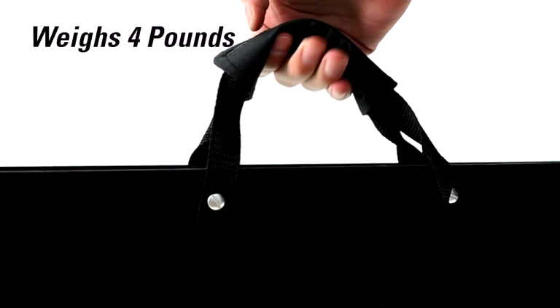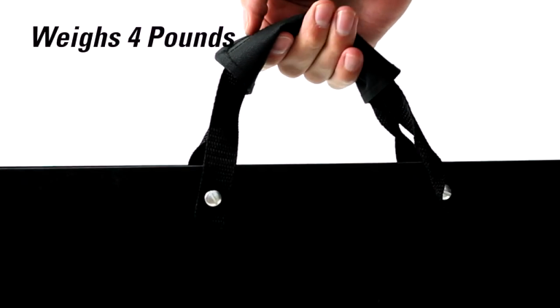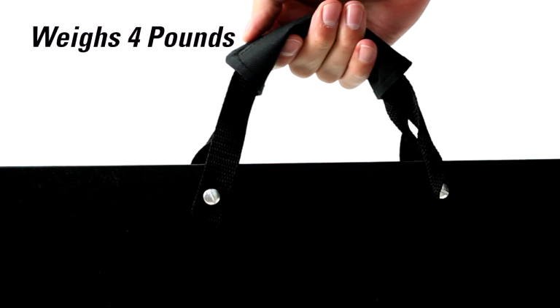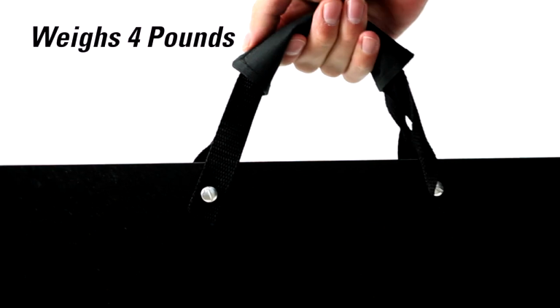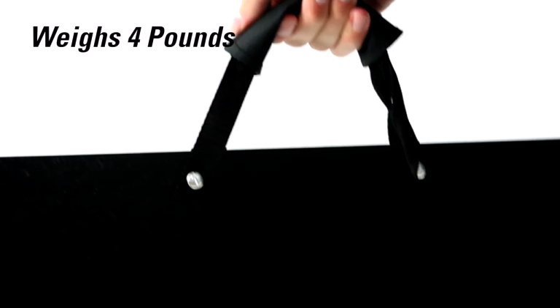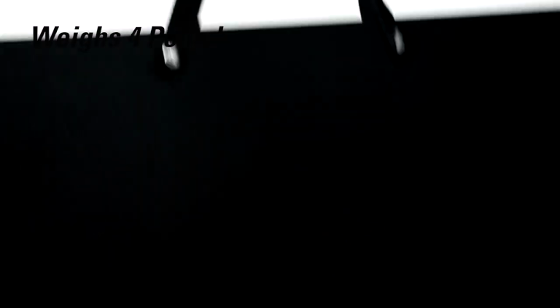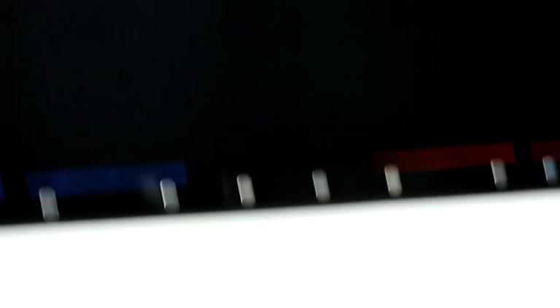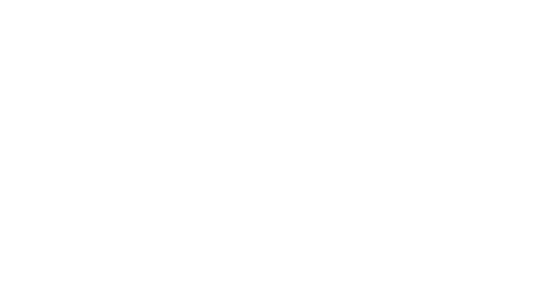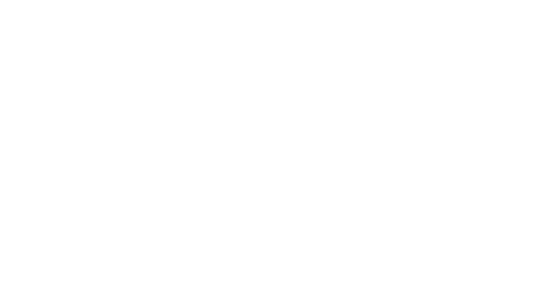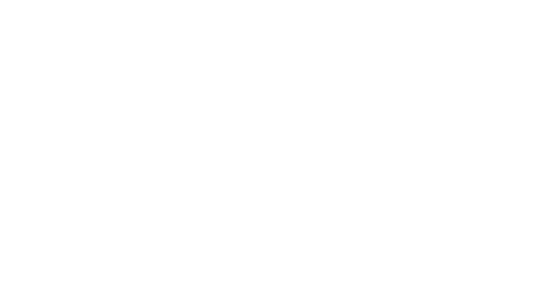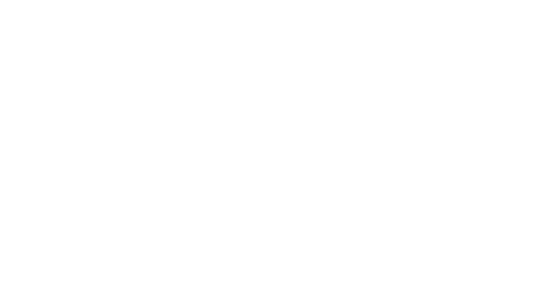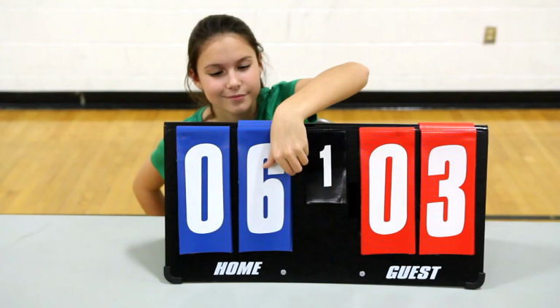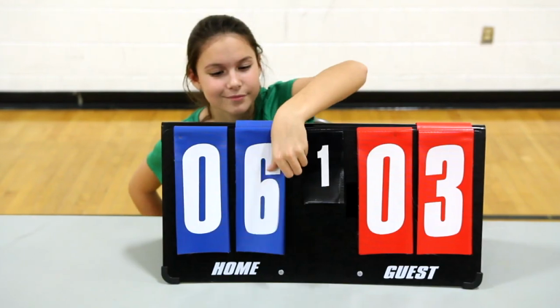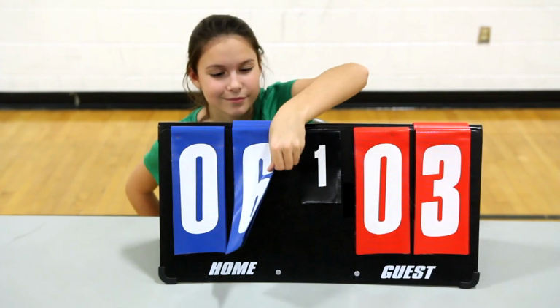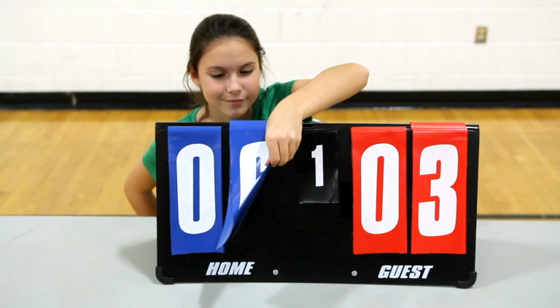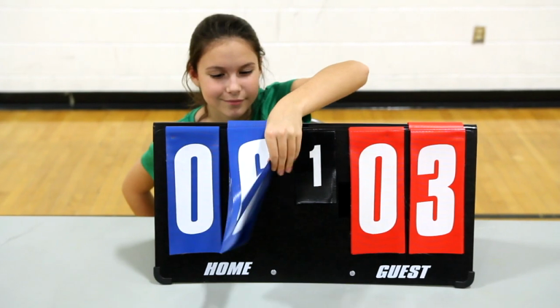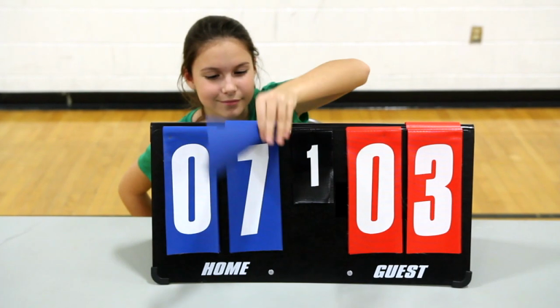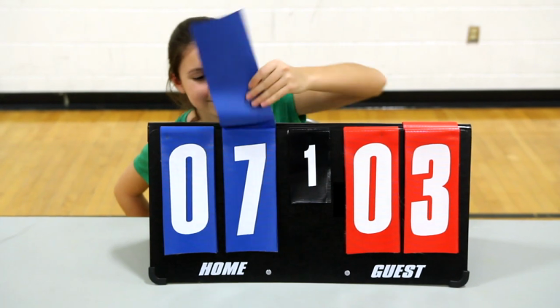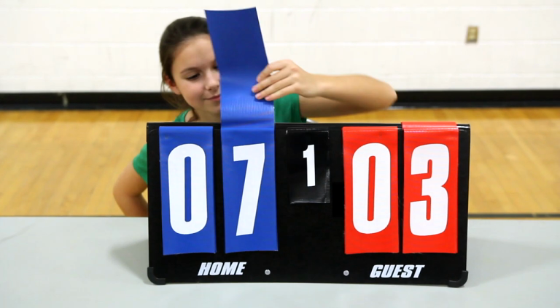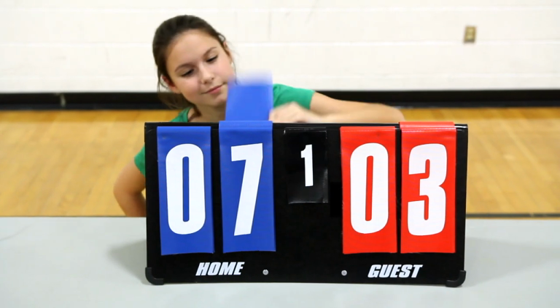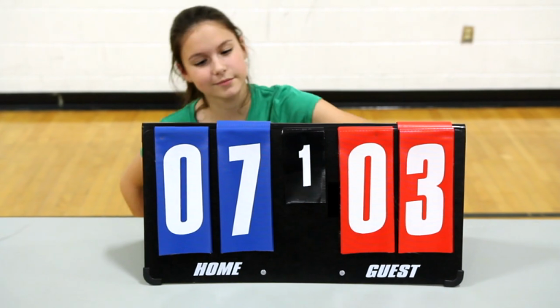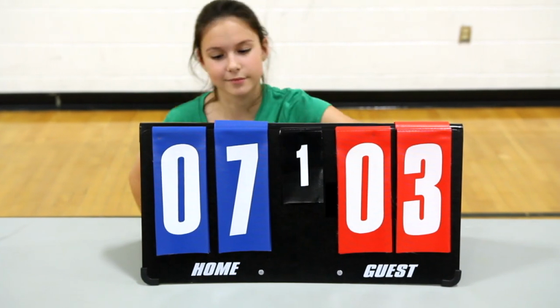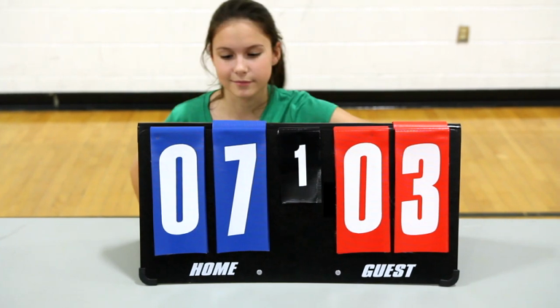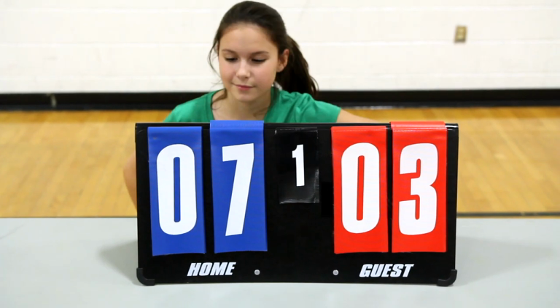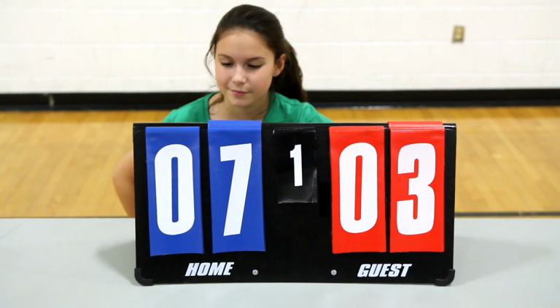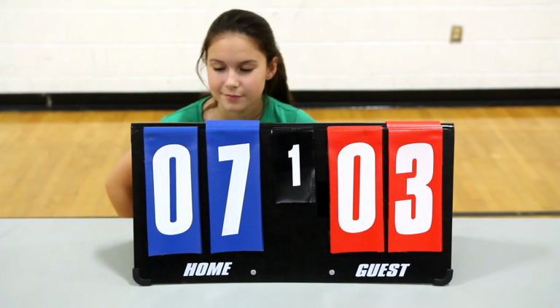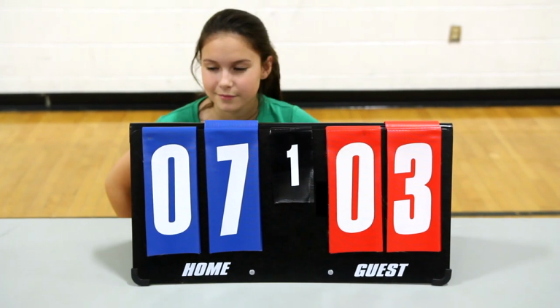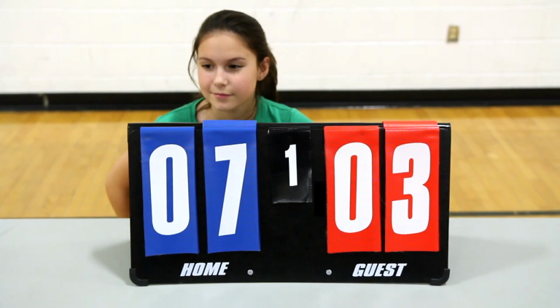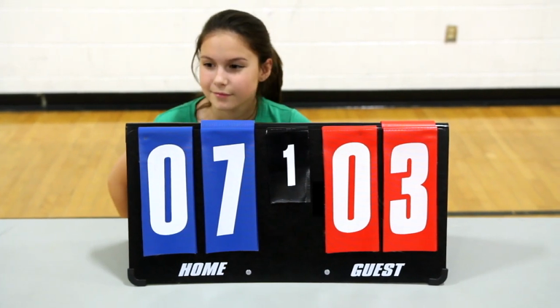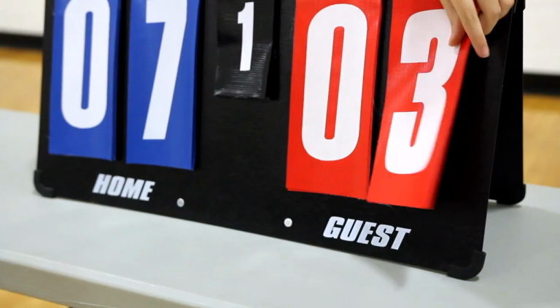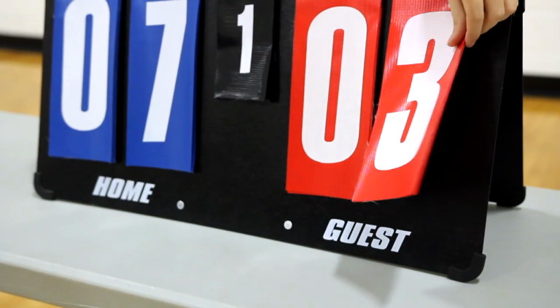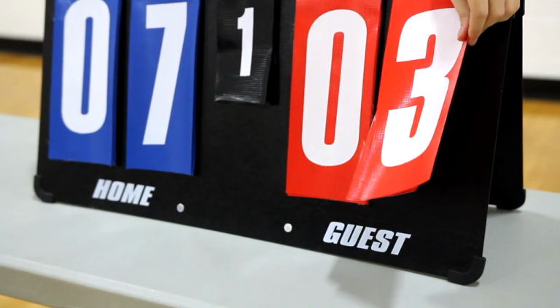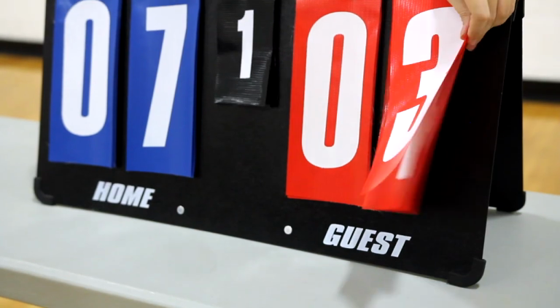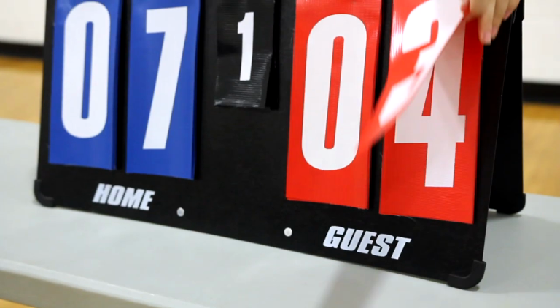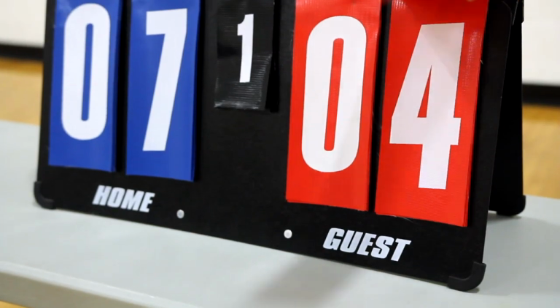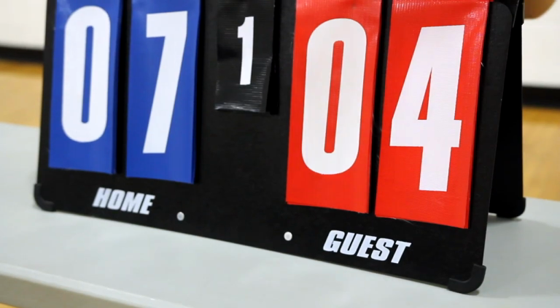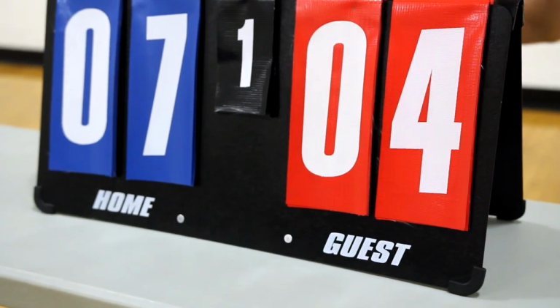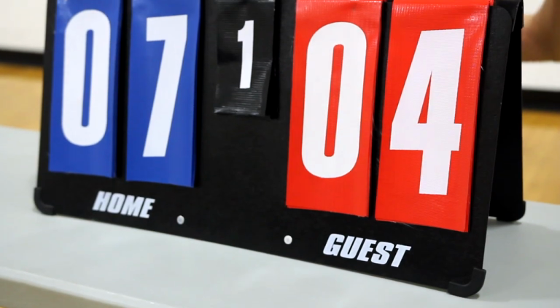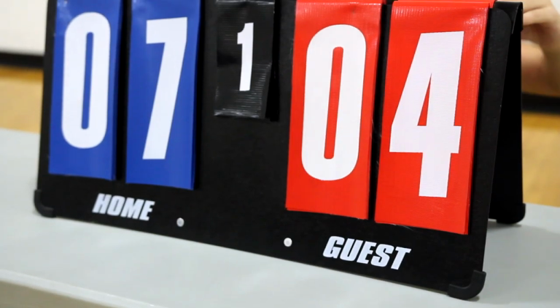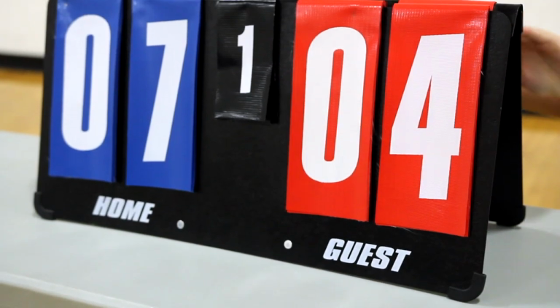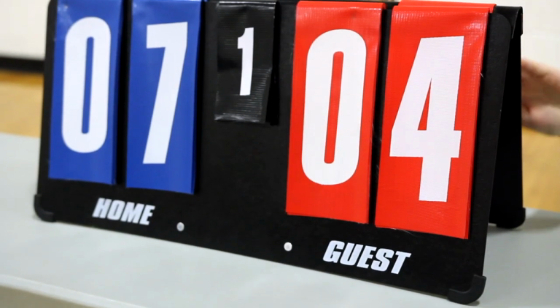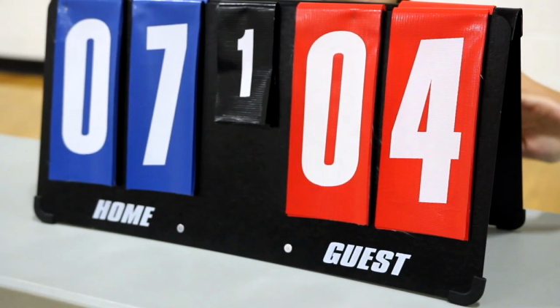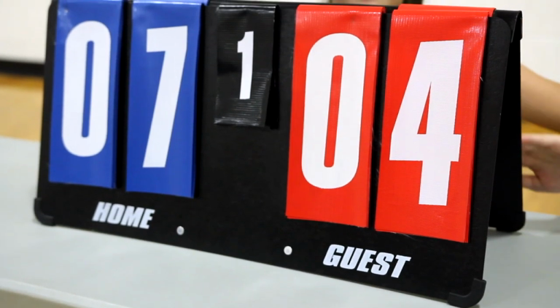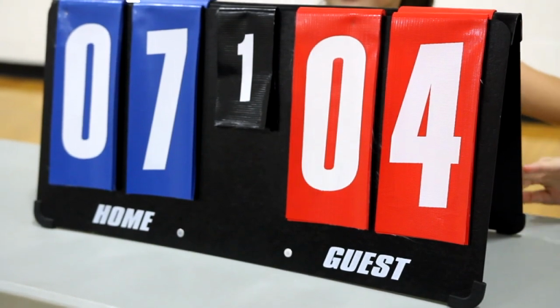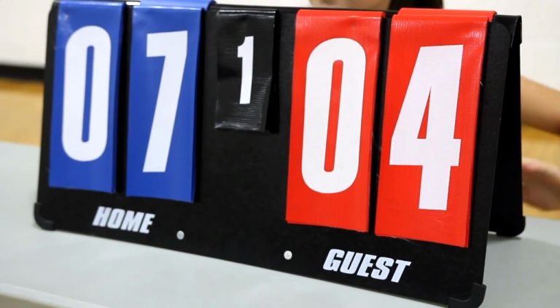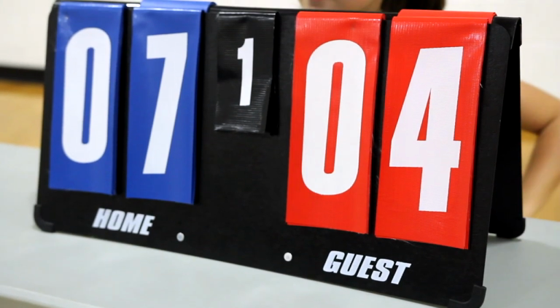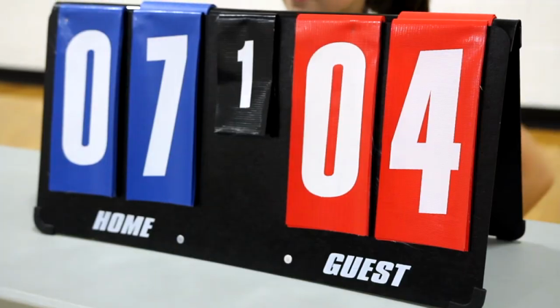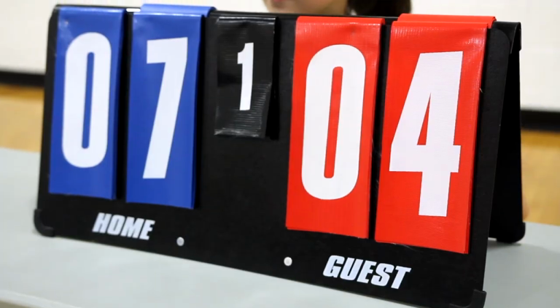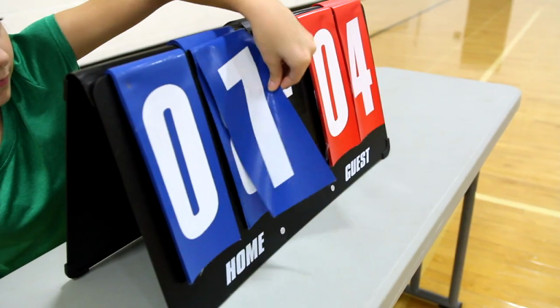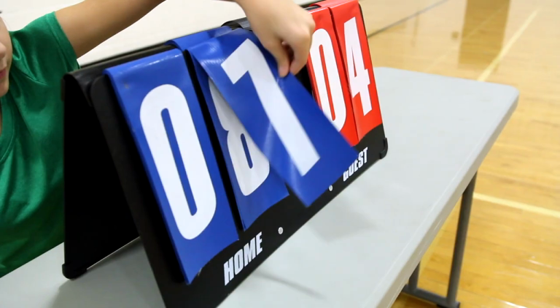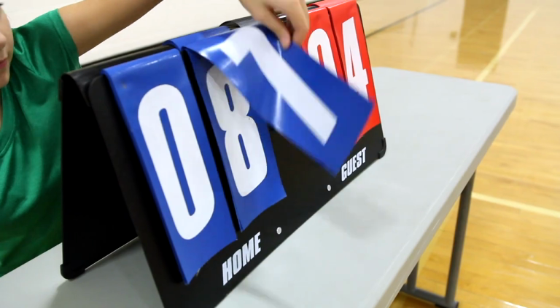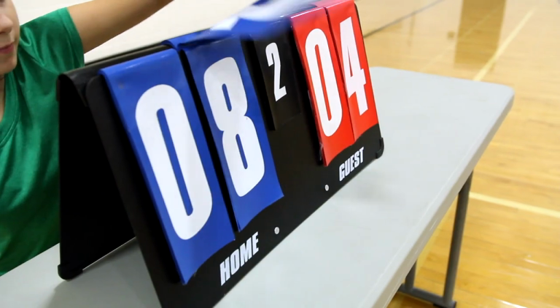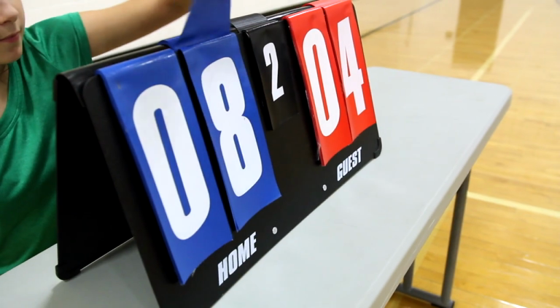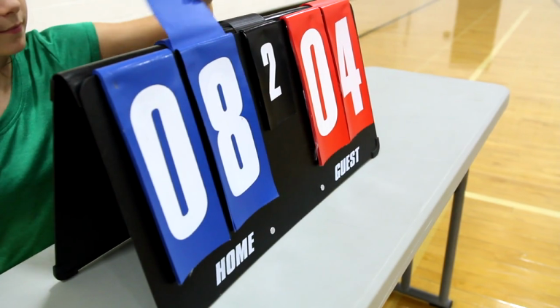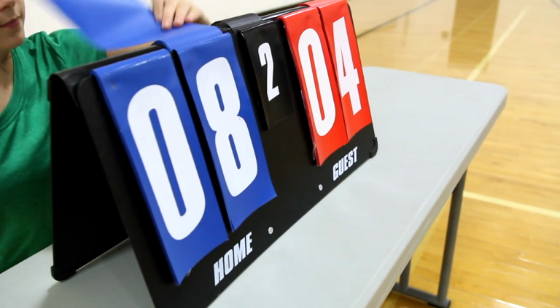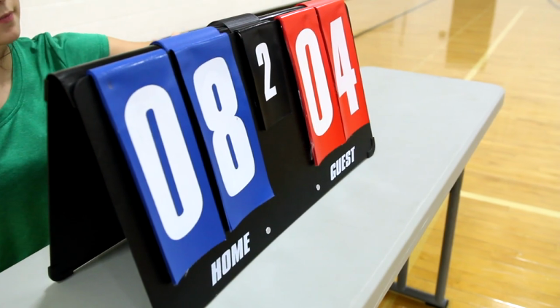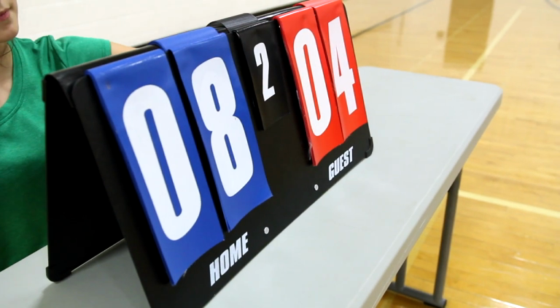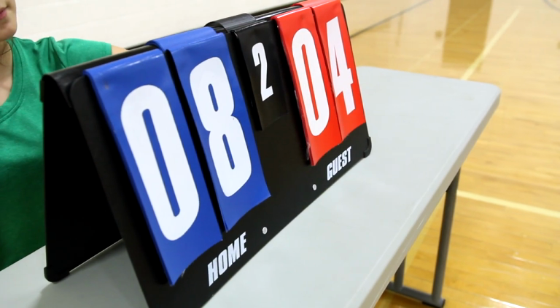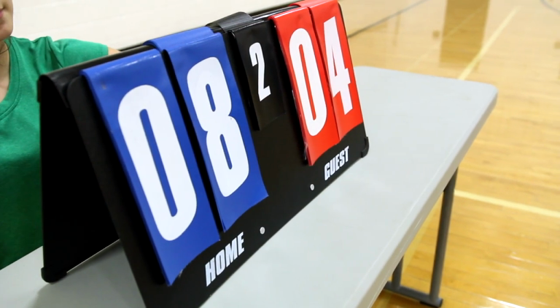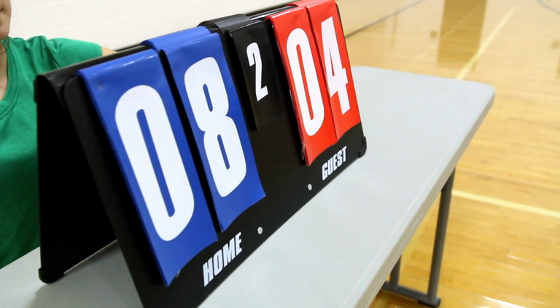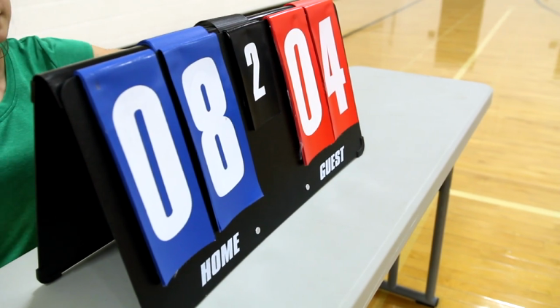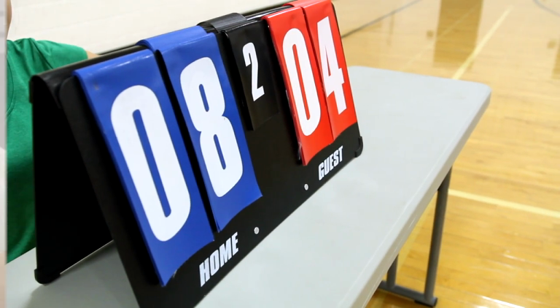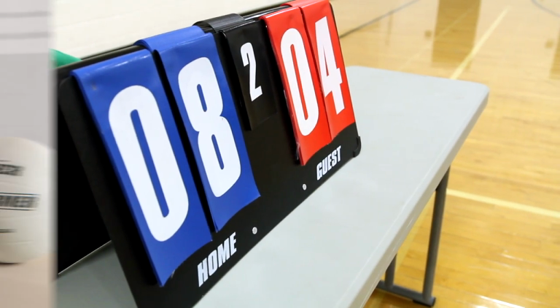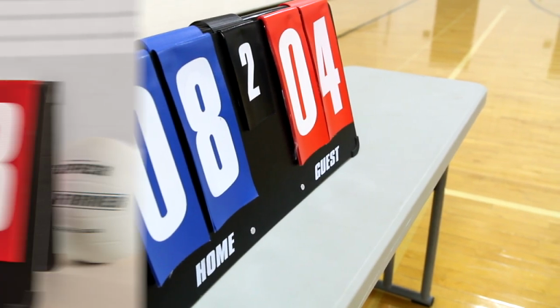Easily keep score with a durable, convertible tabletop scoreboard. Point Pro Tabletop Scoreboard — only from Gopher.